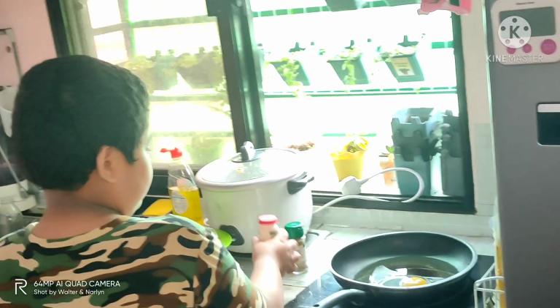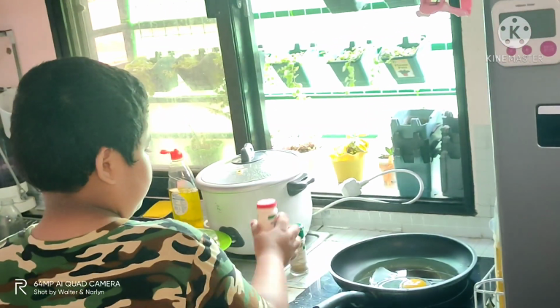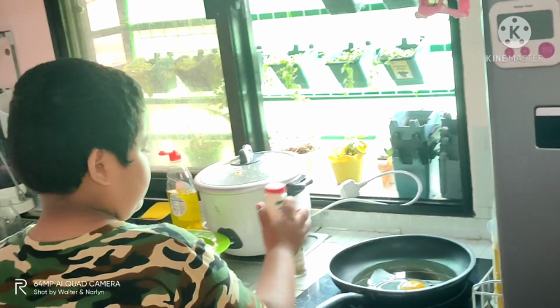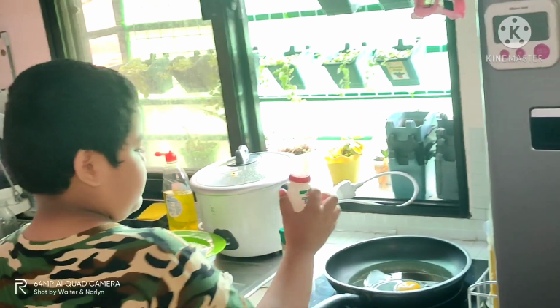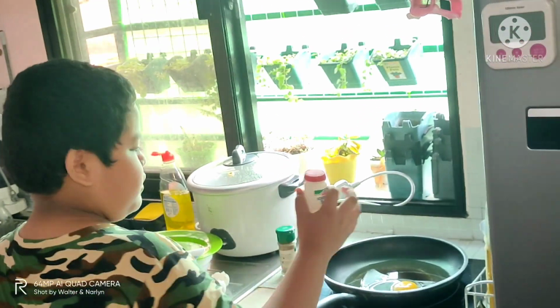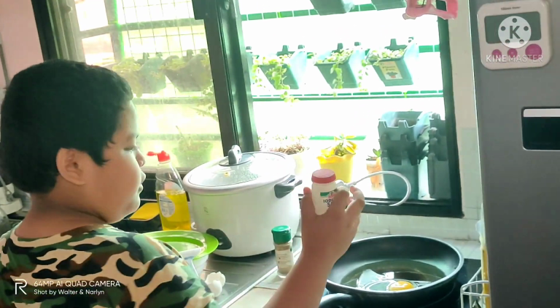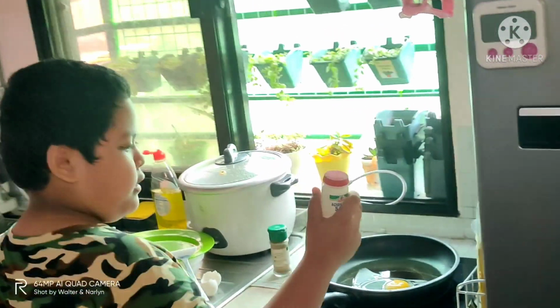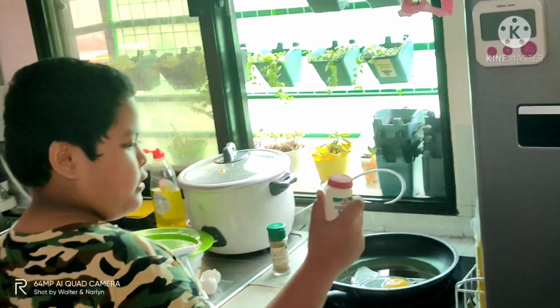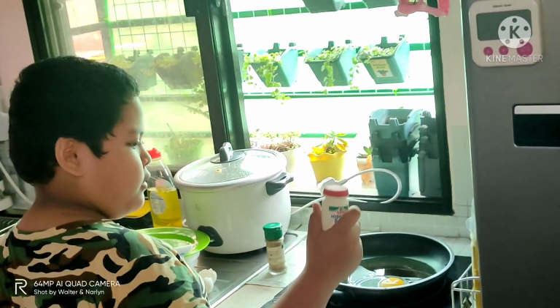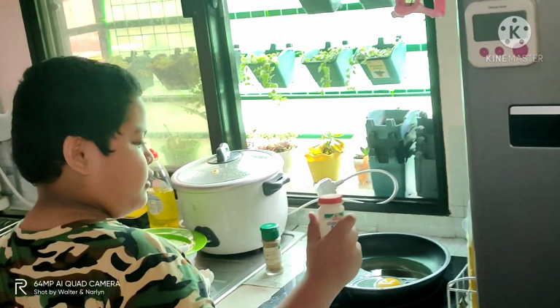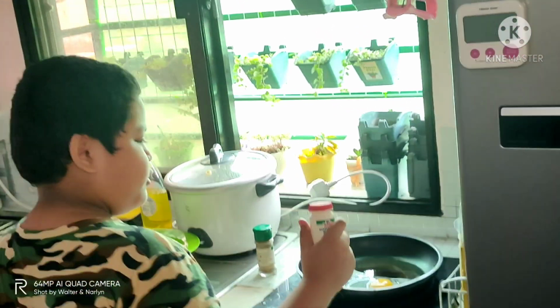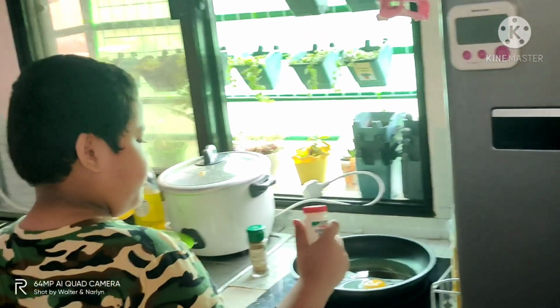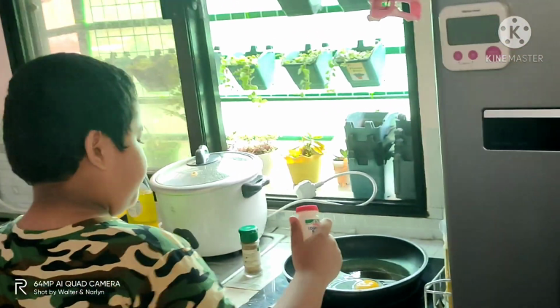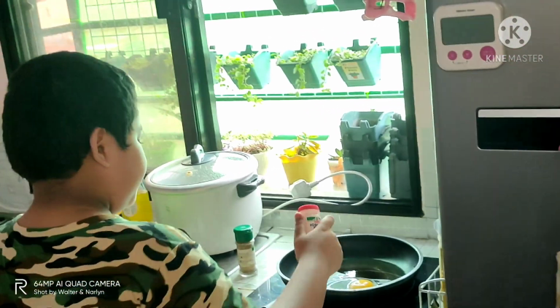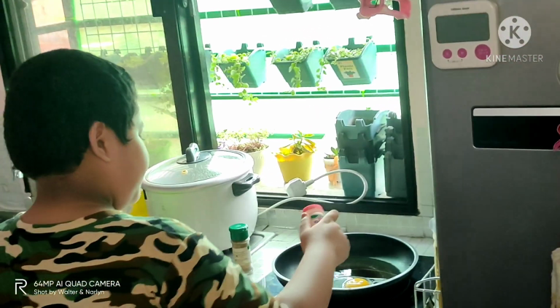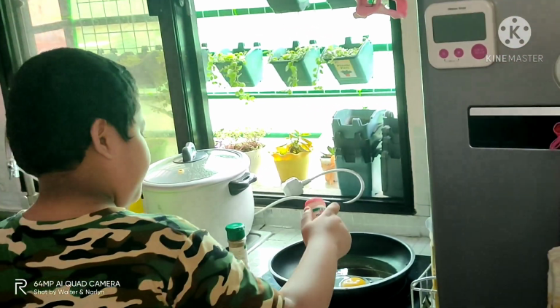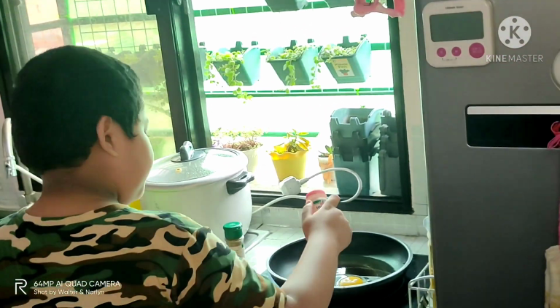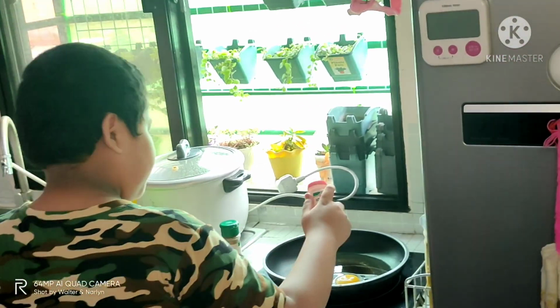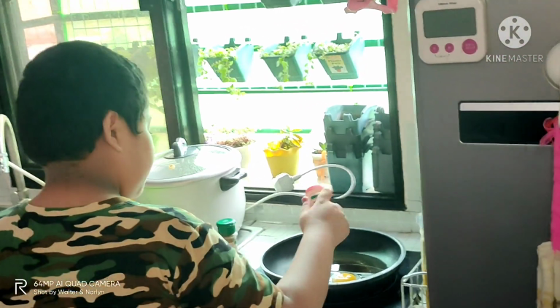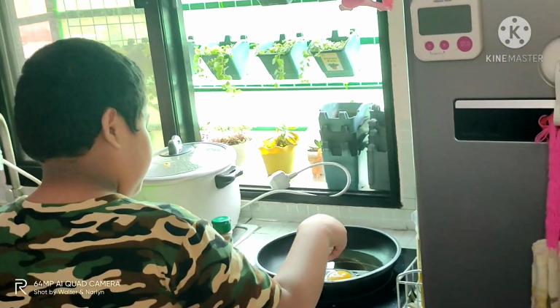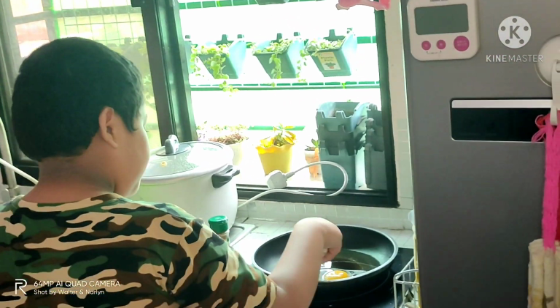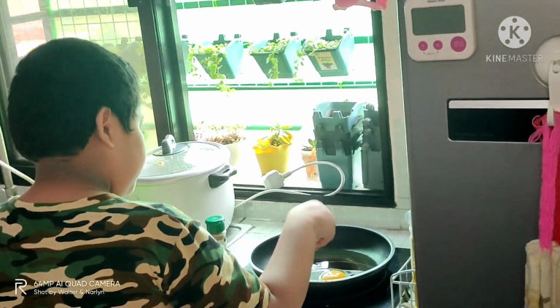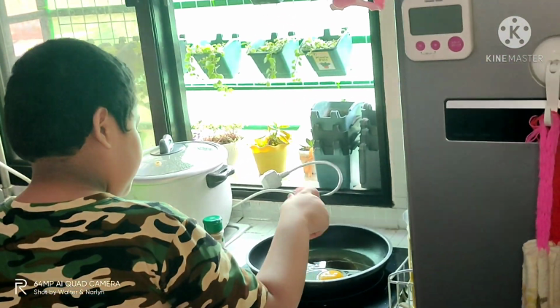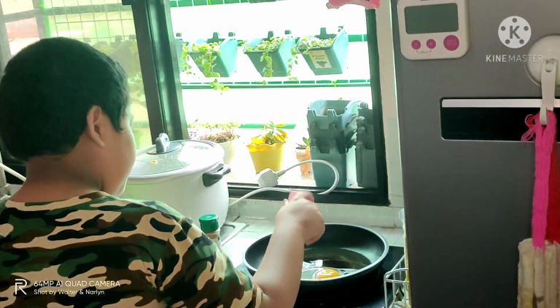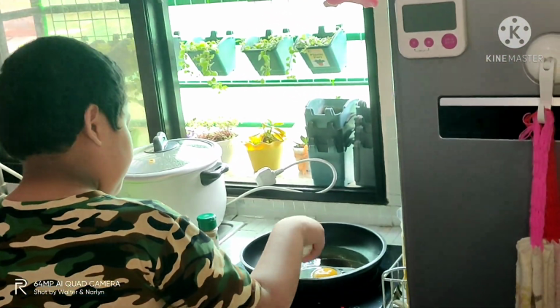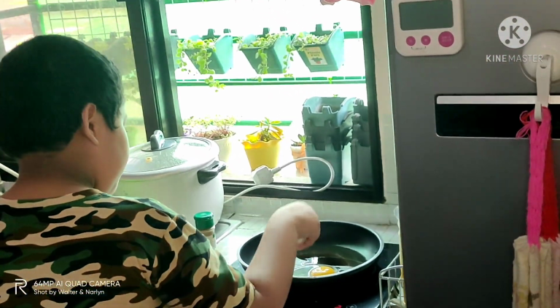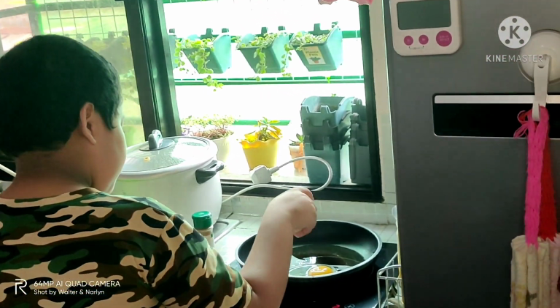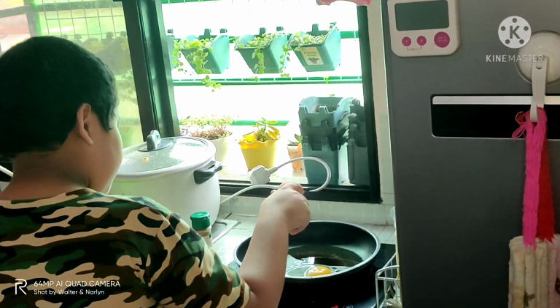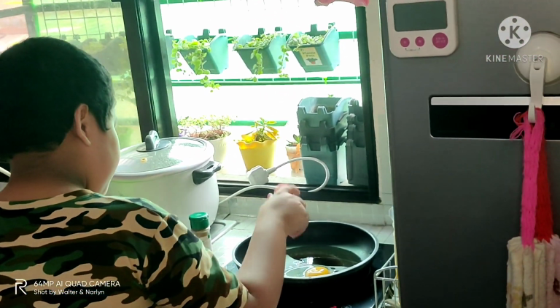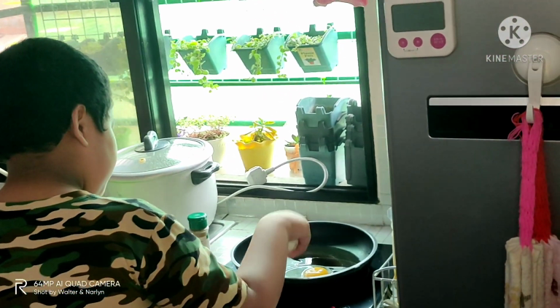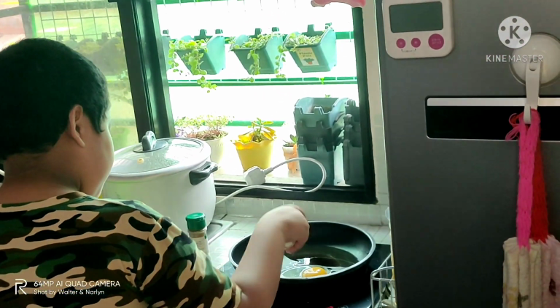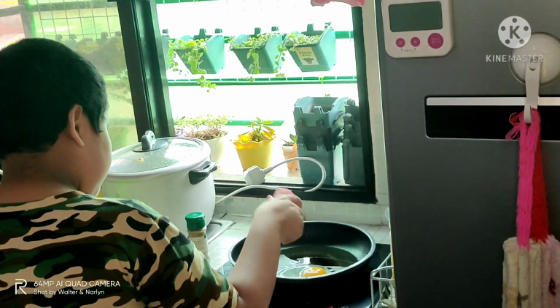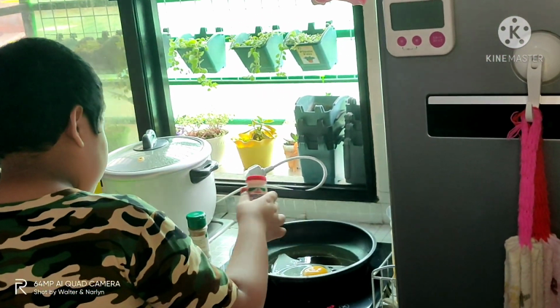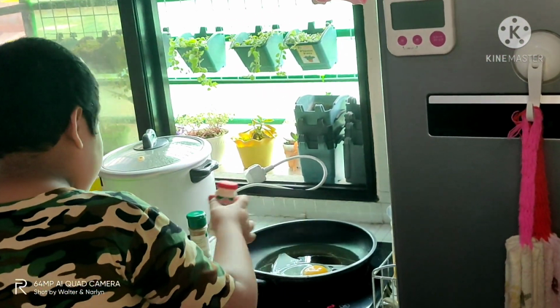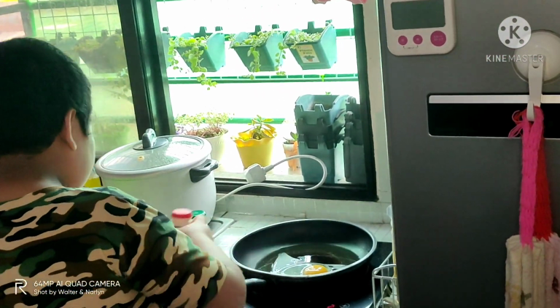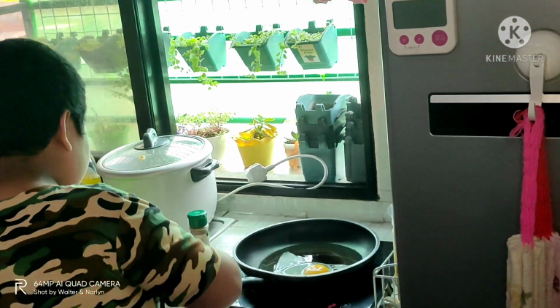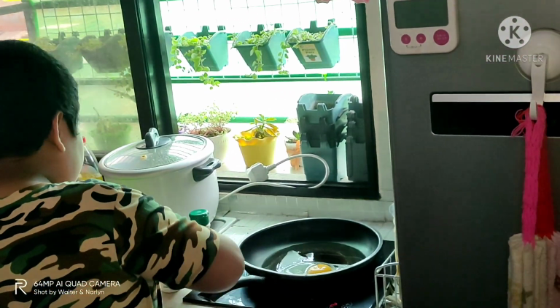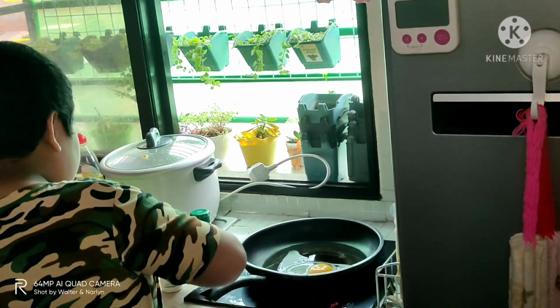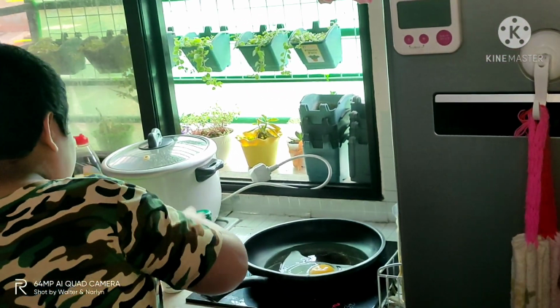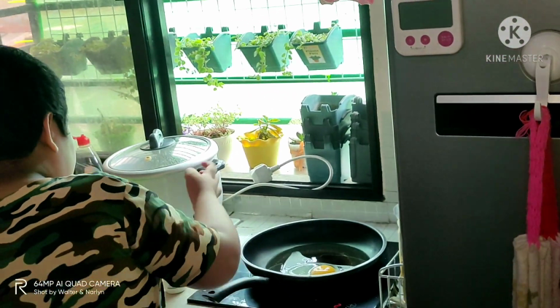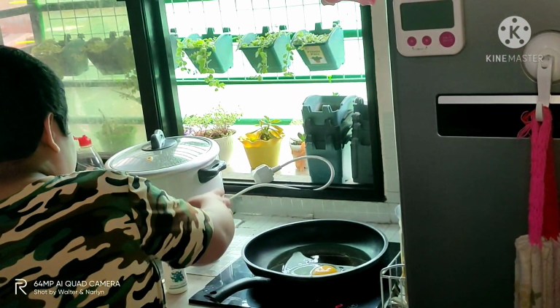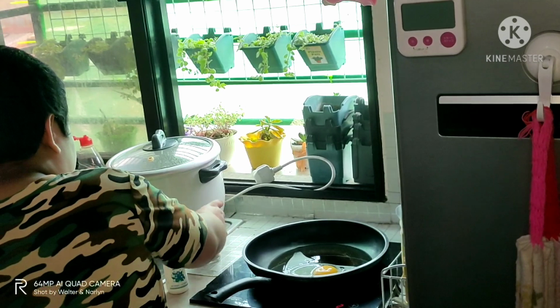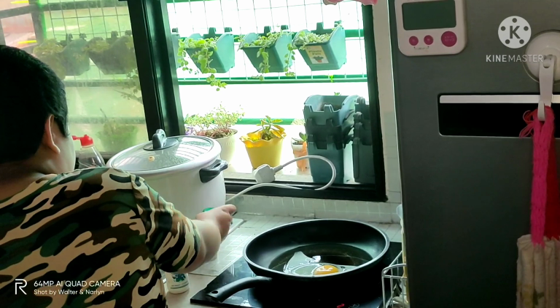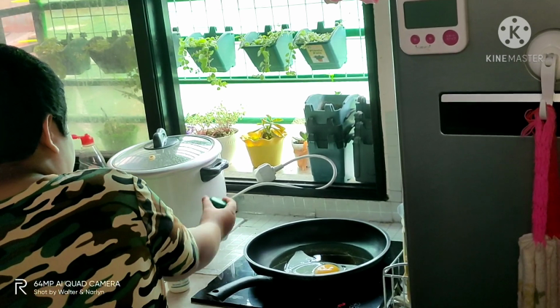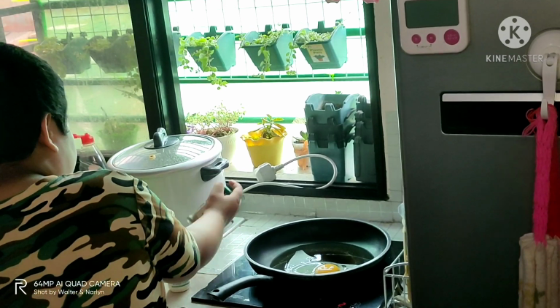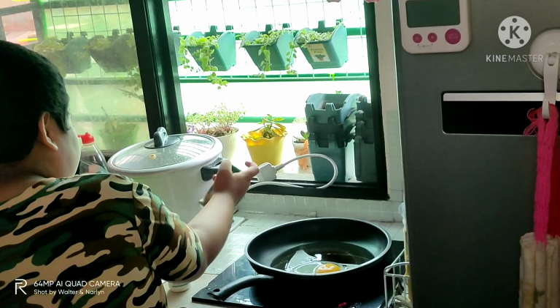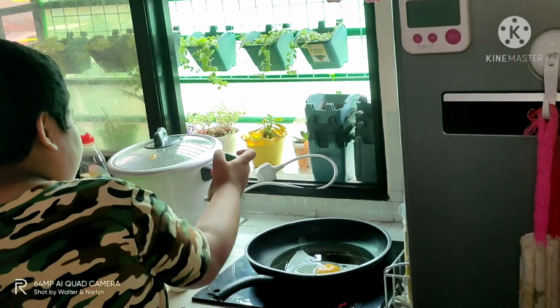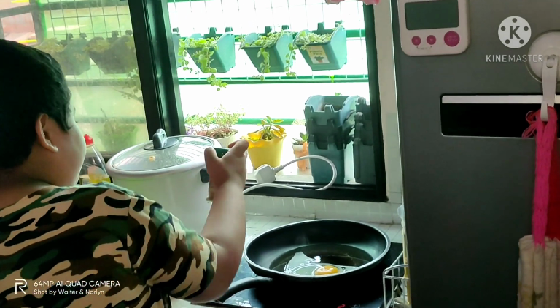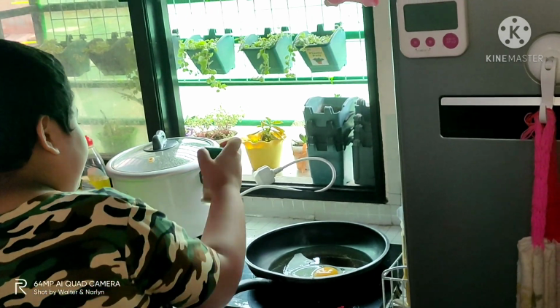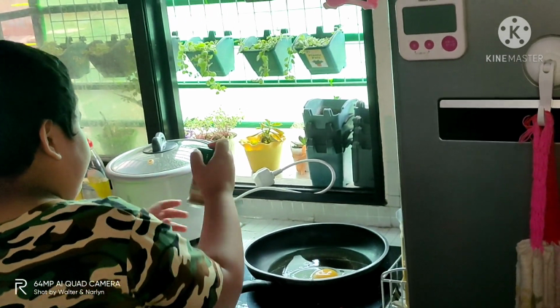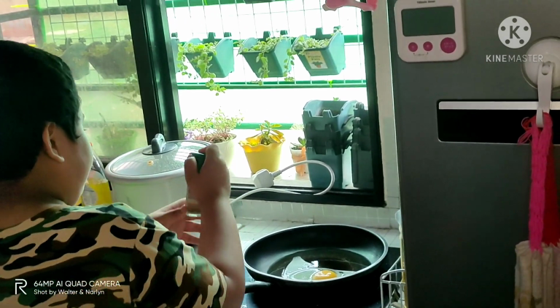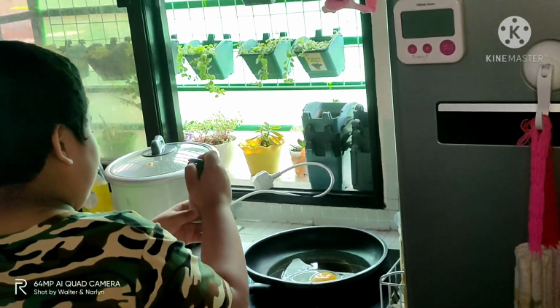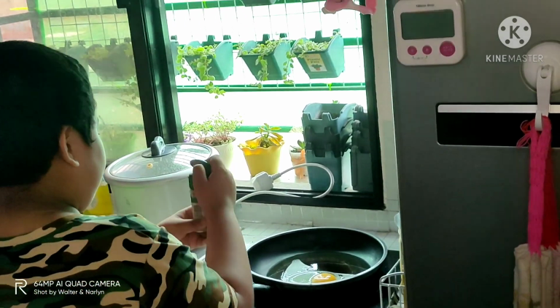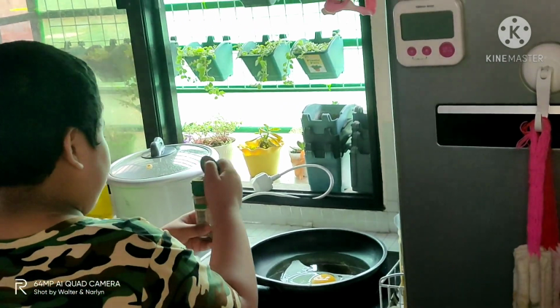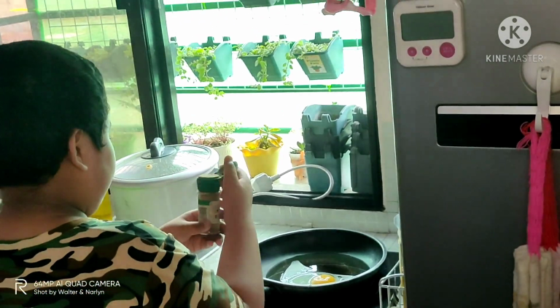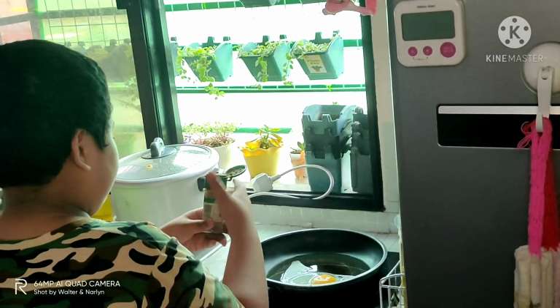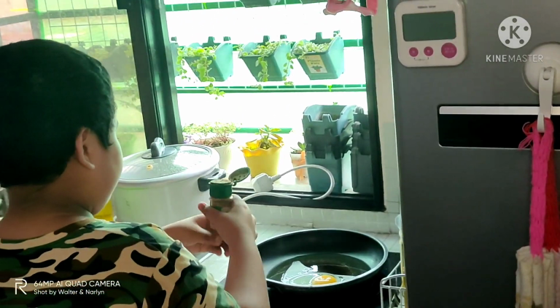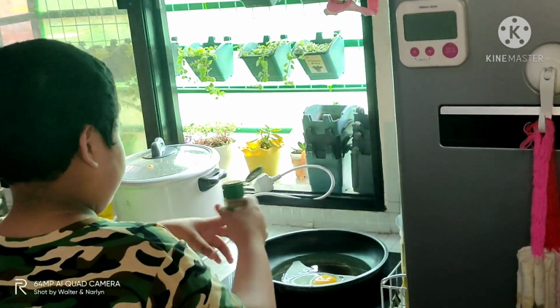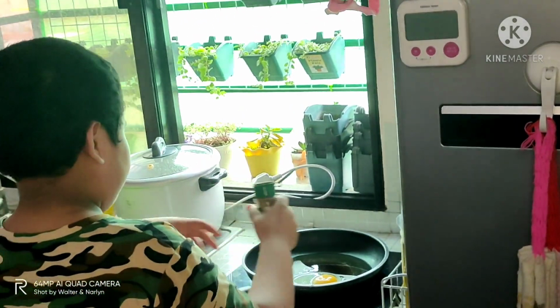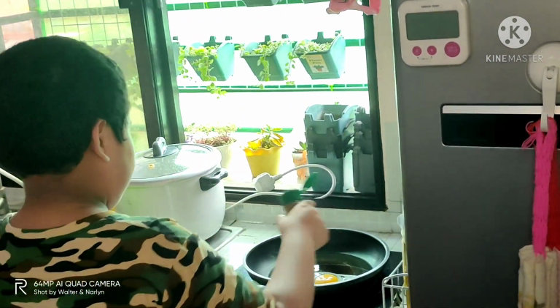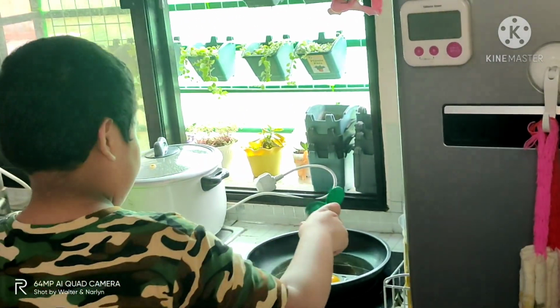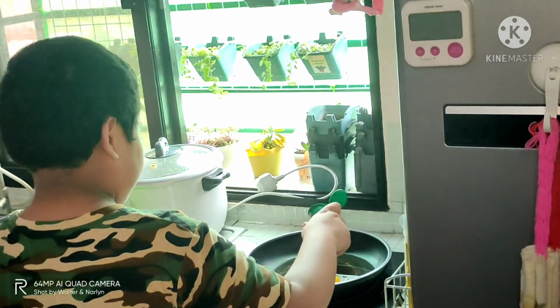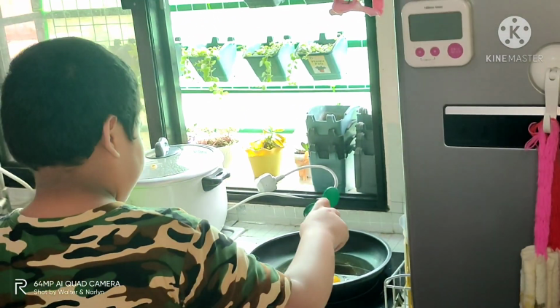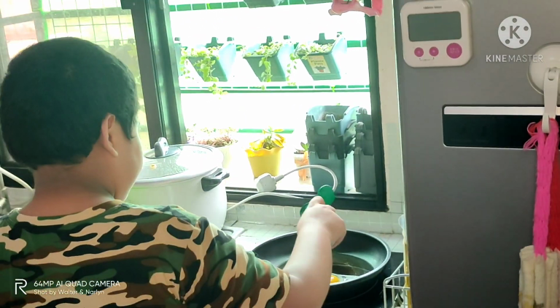You can also put some salt and some pepper on the egg.